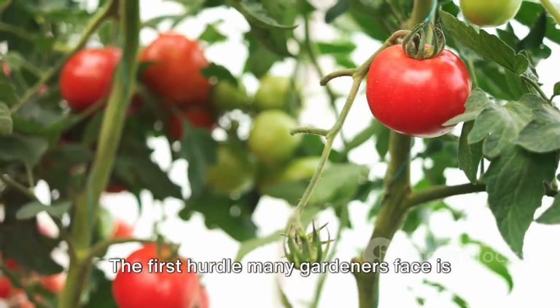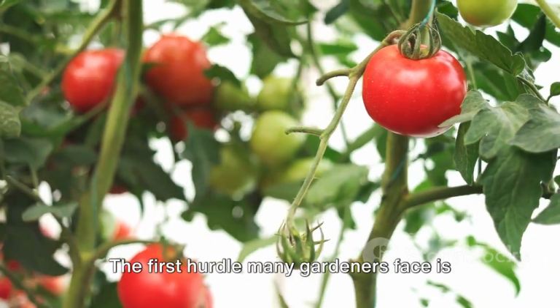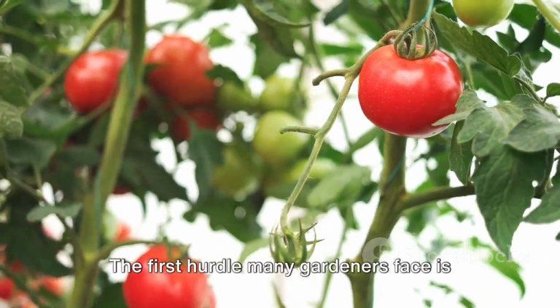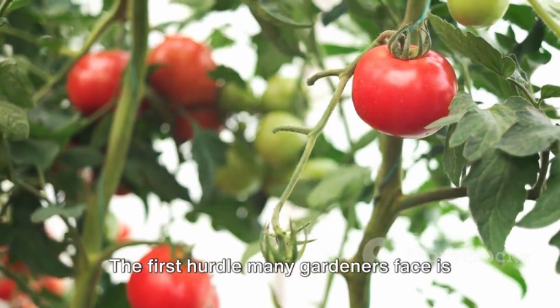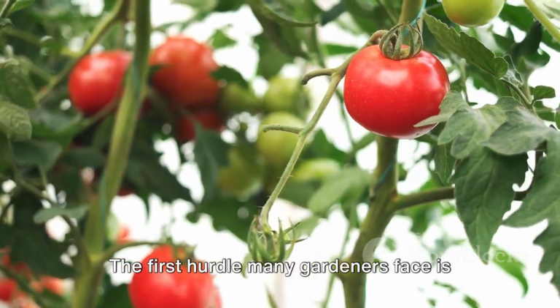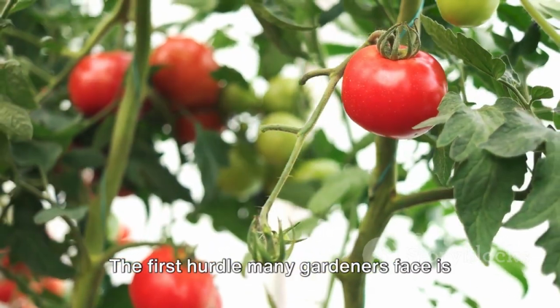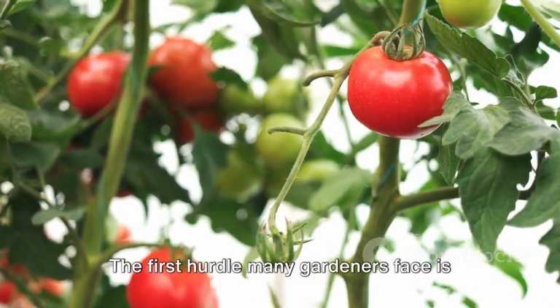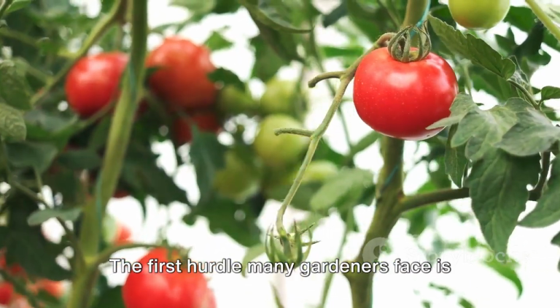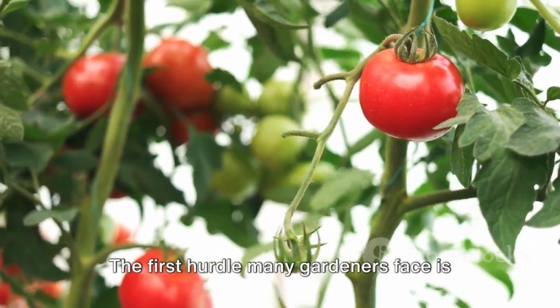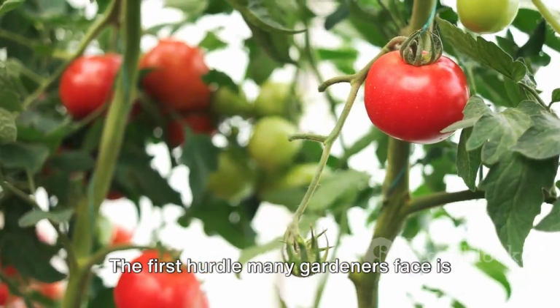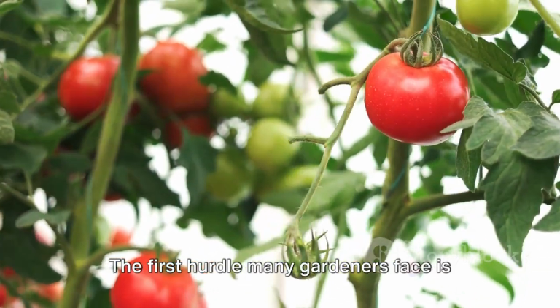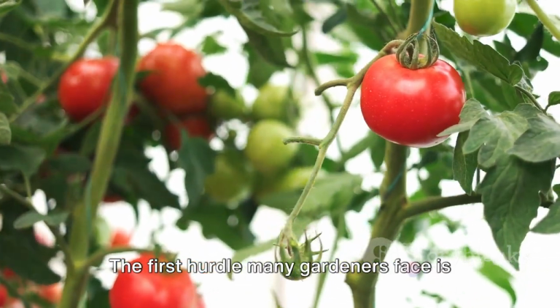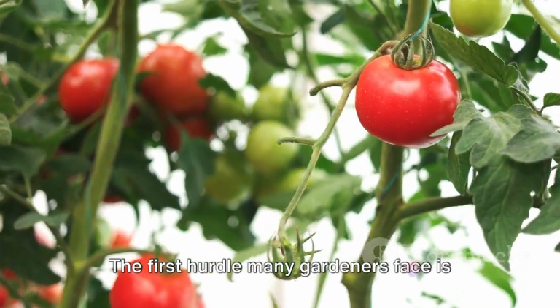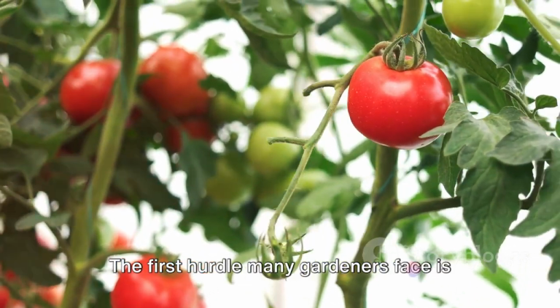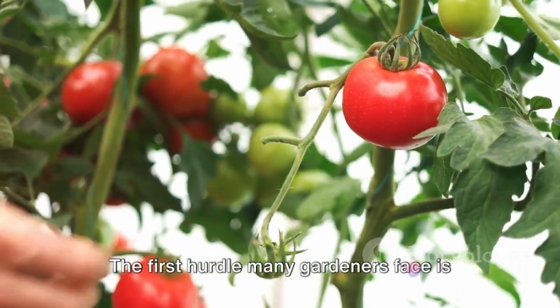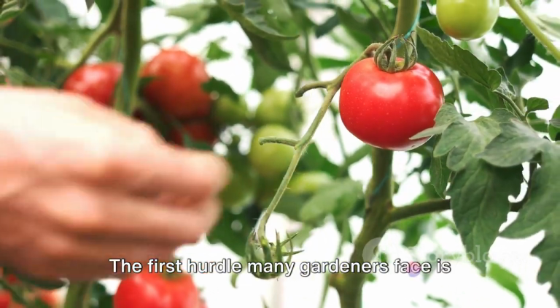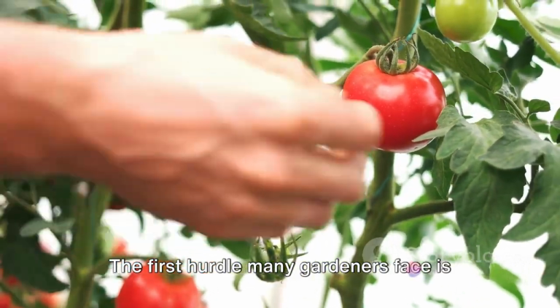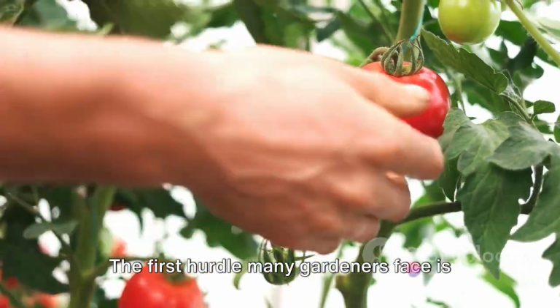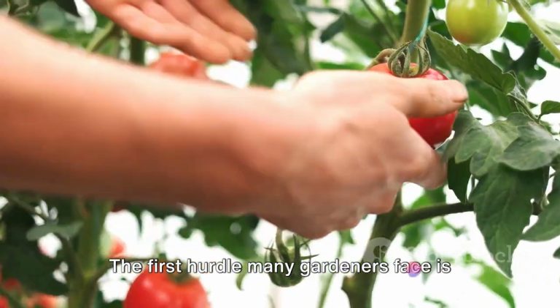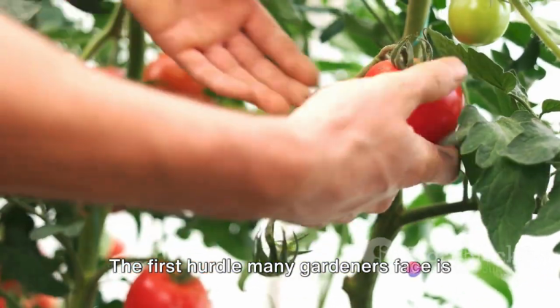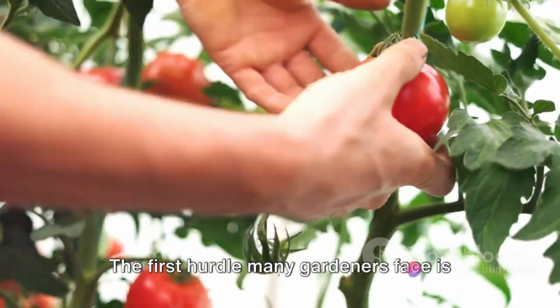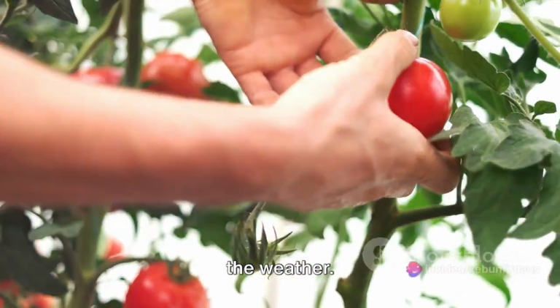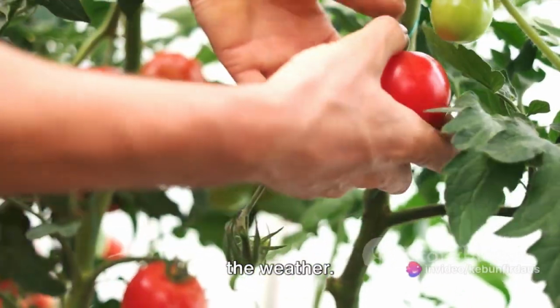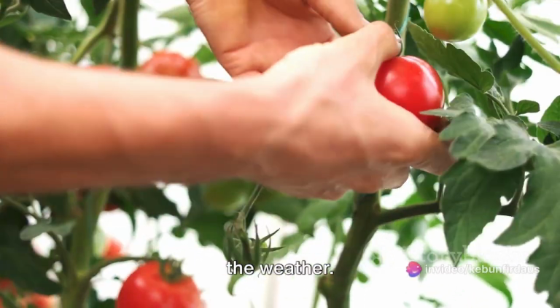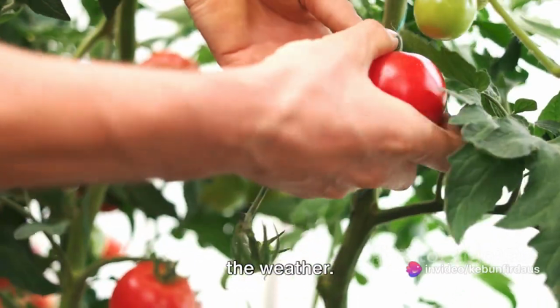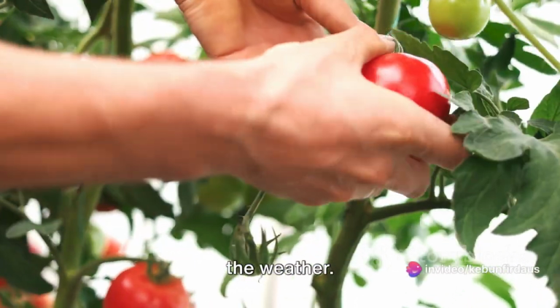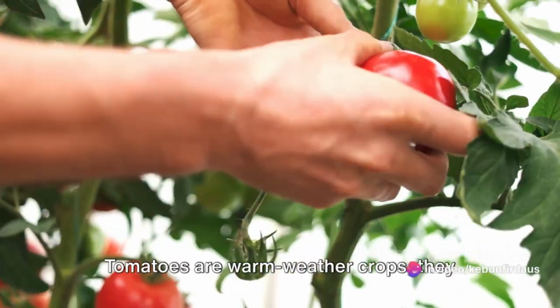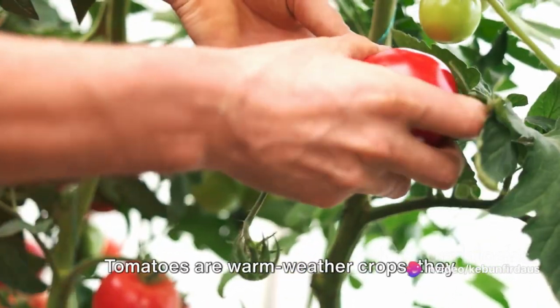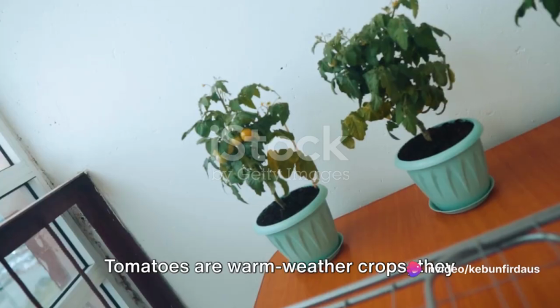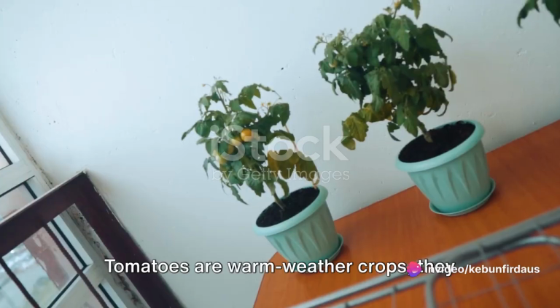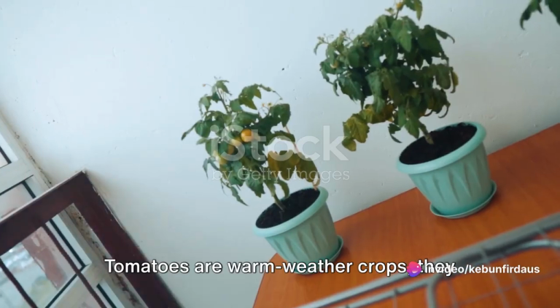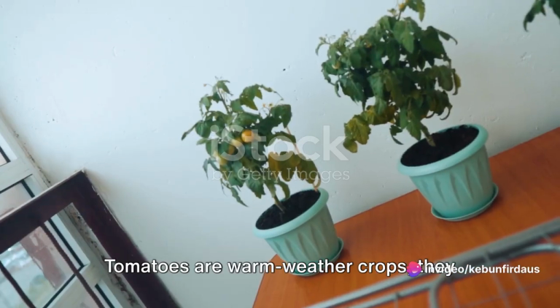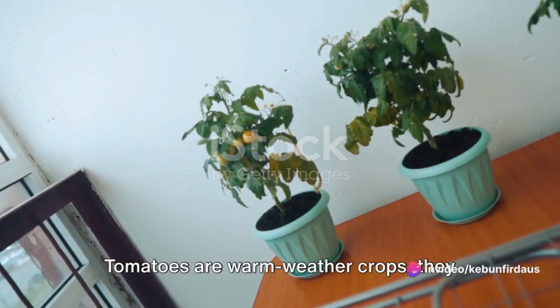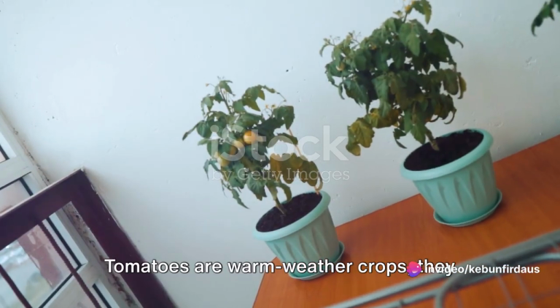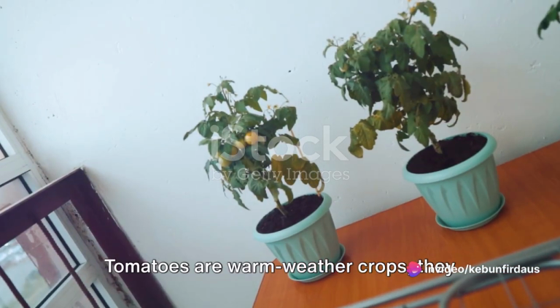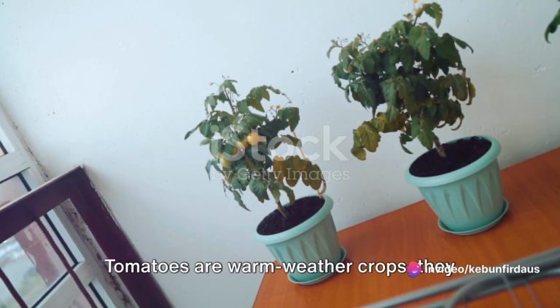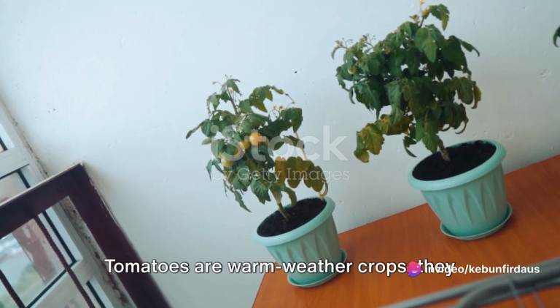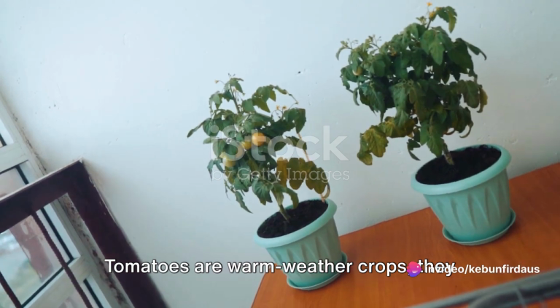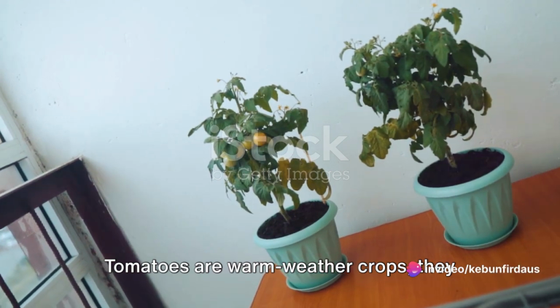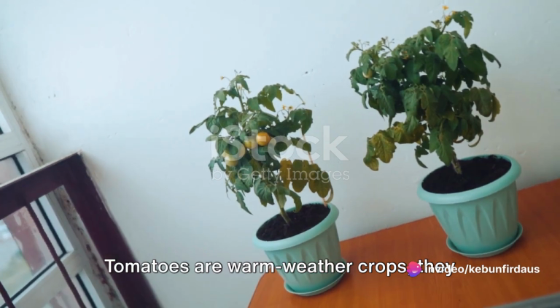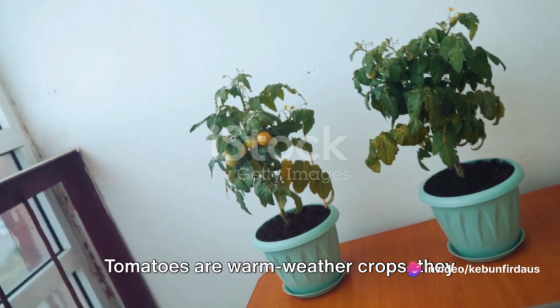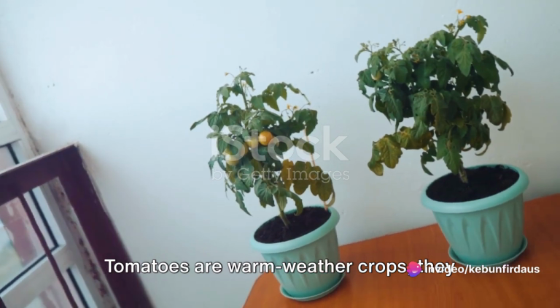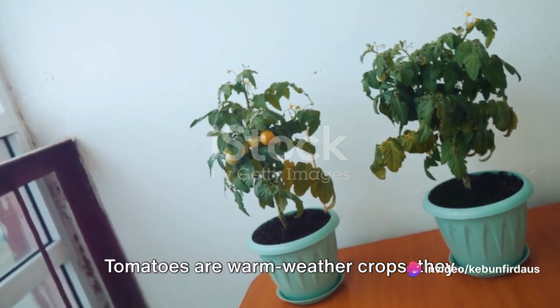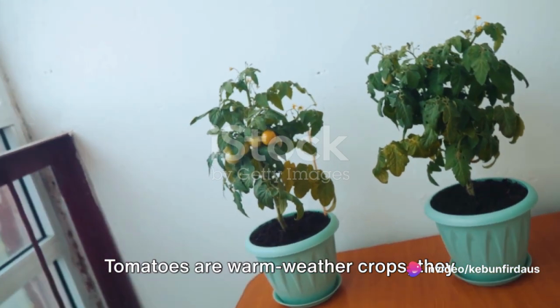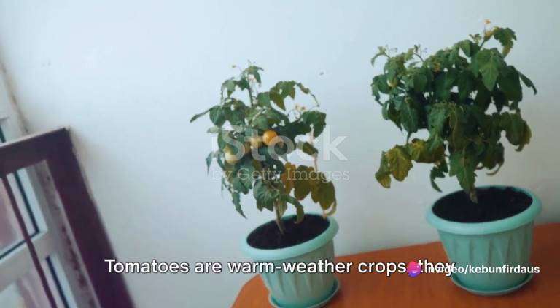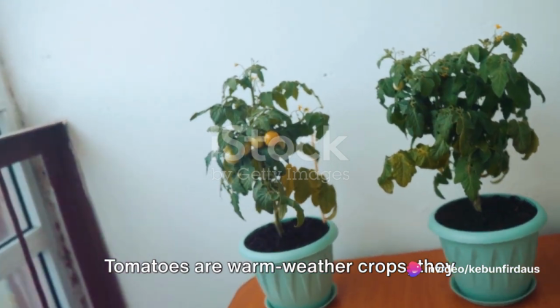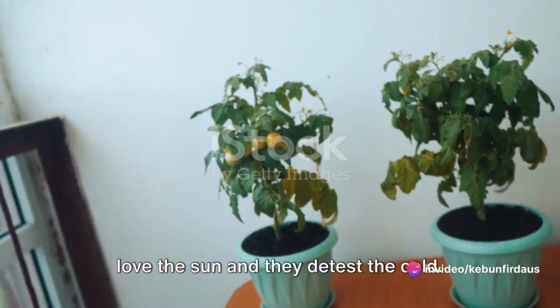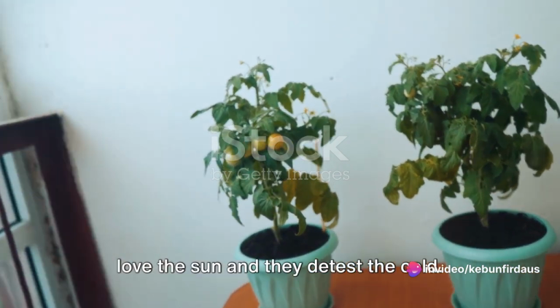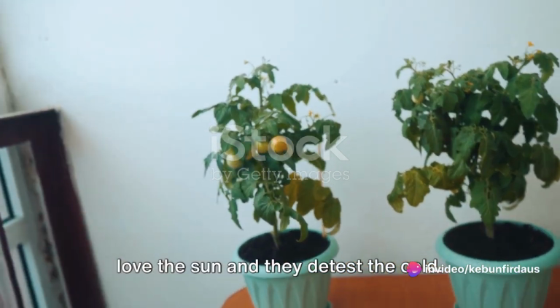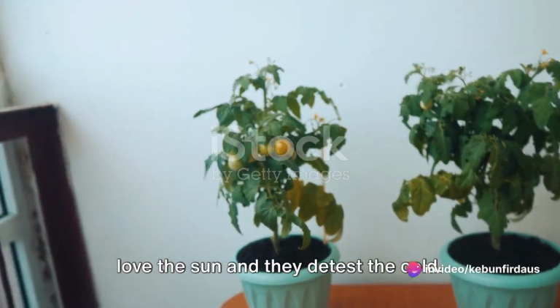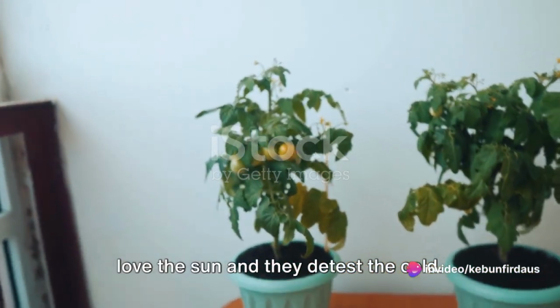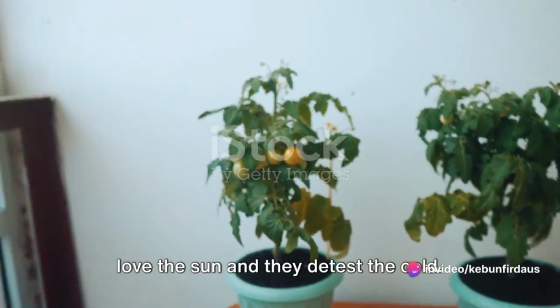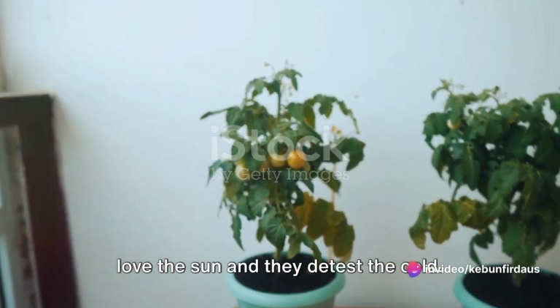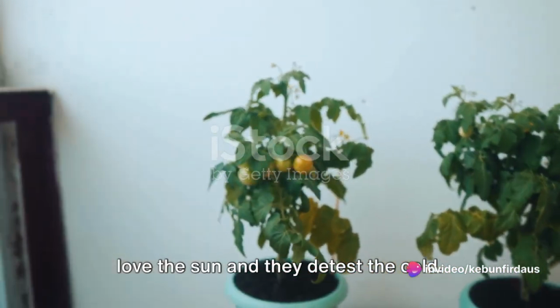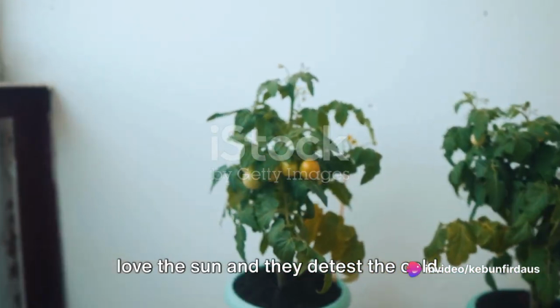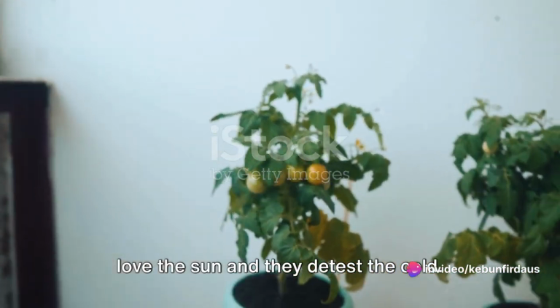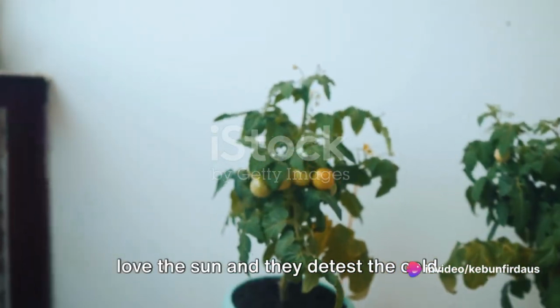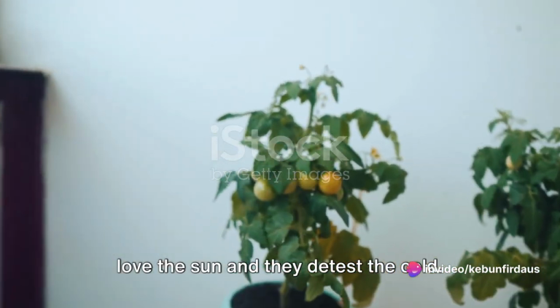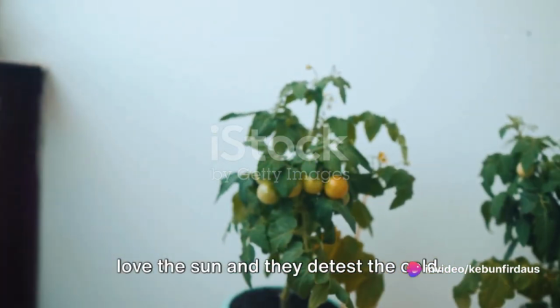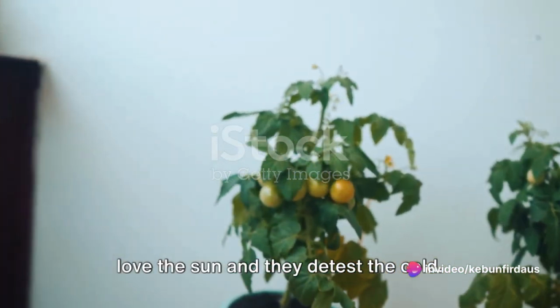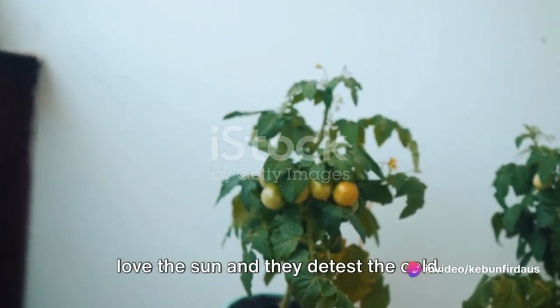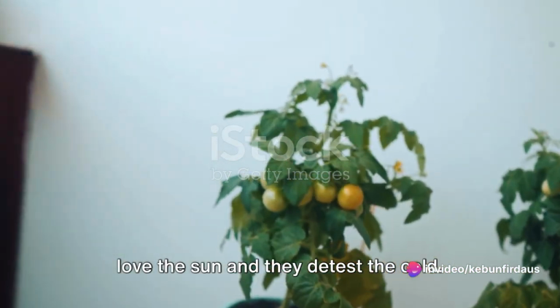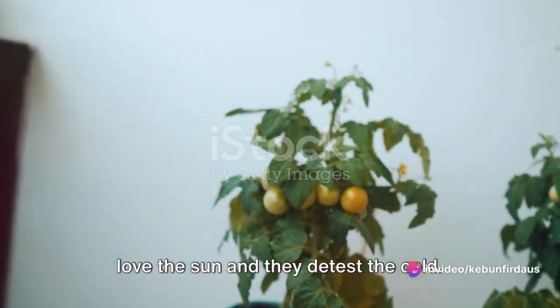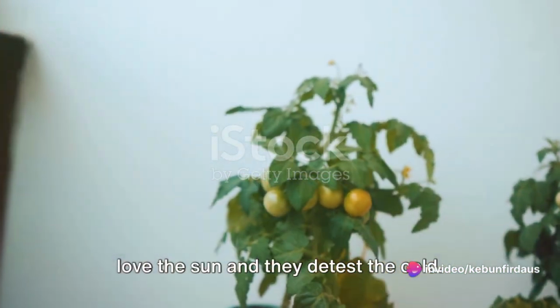The first hurdle many gardeners face is the weather. Tomatoes are warm weather crops — they love the sun, and they detest the cold.